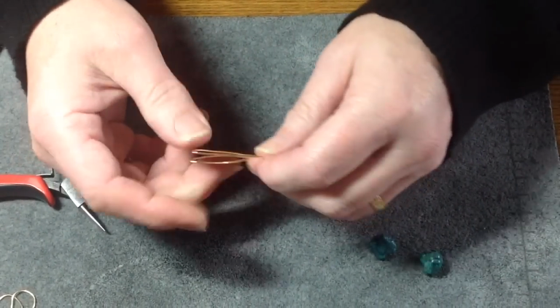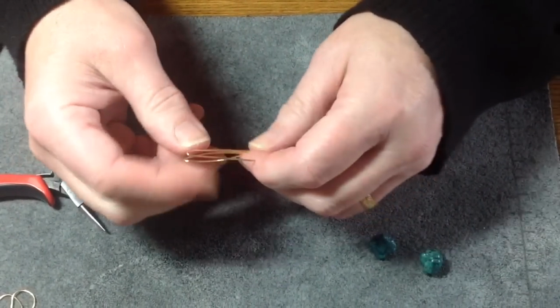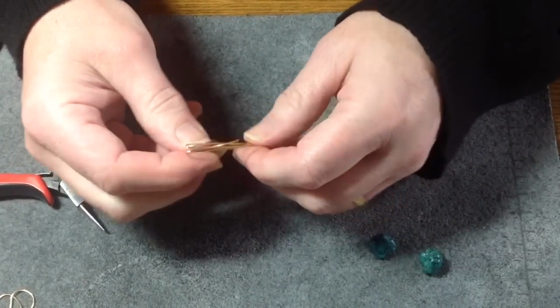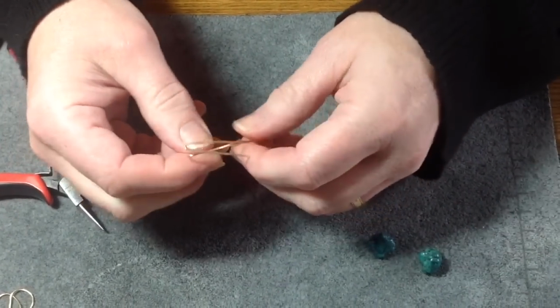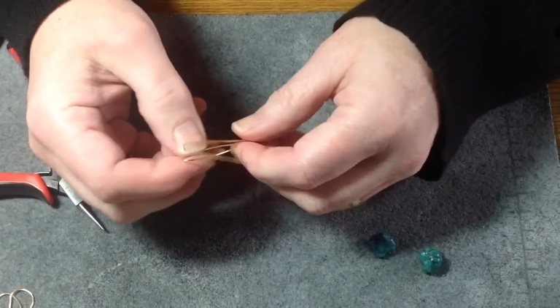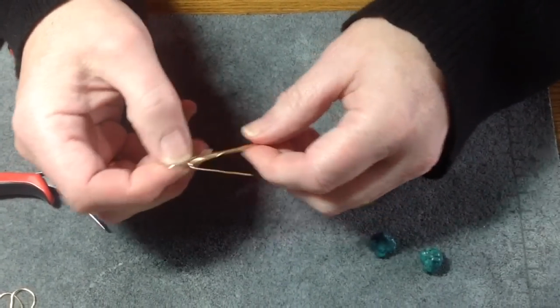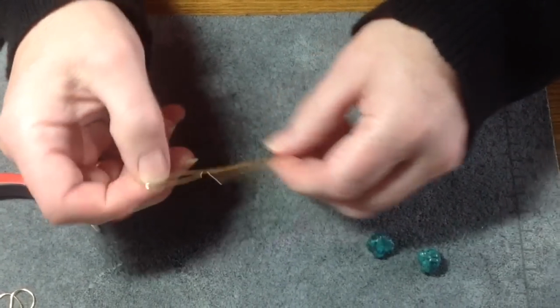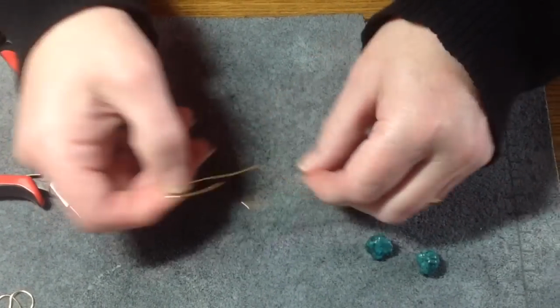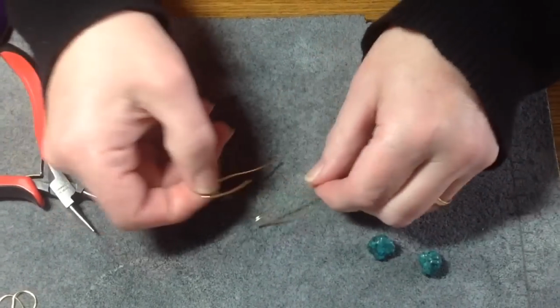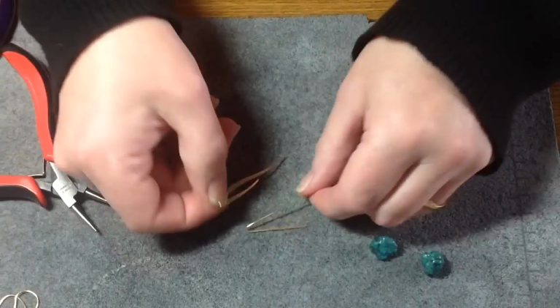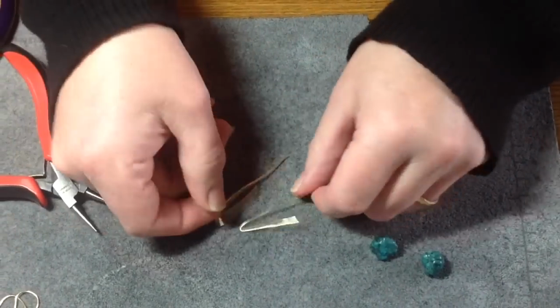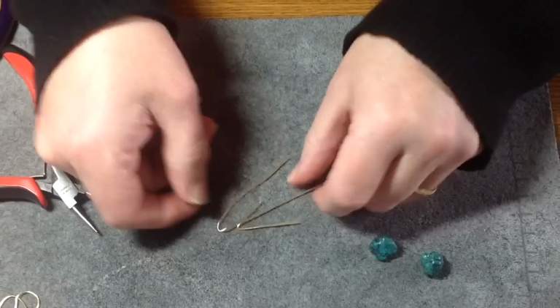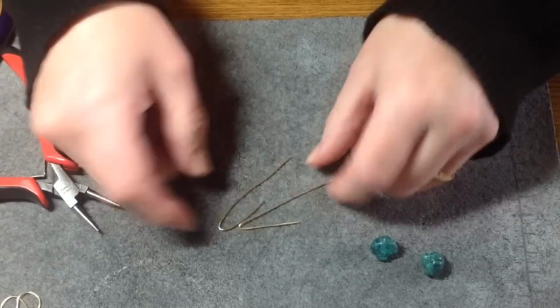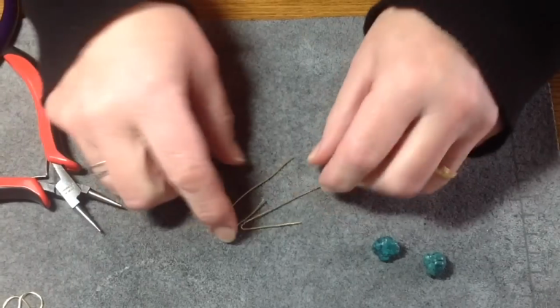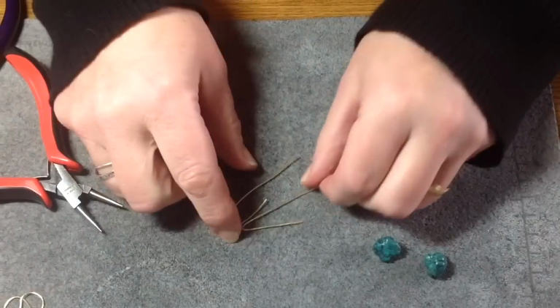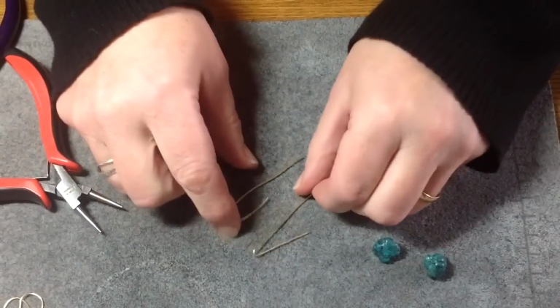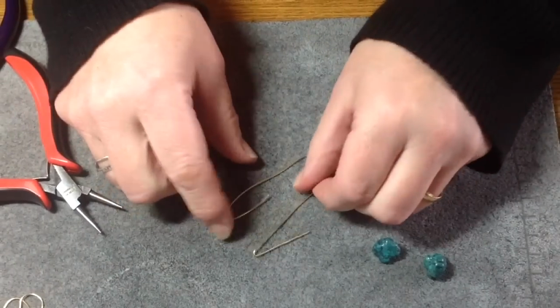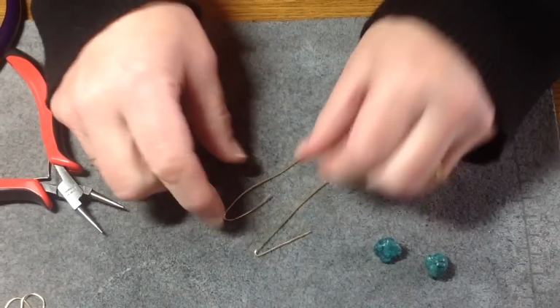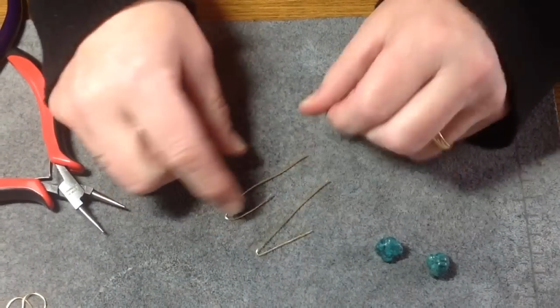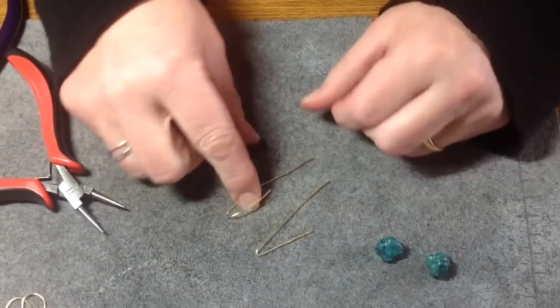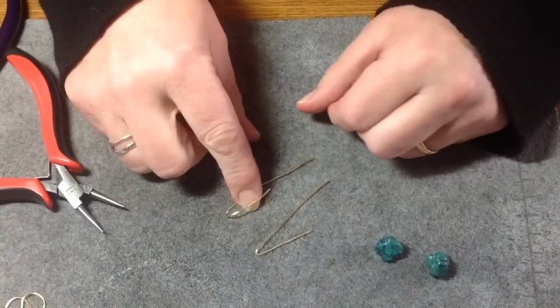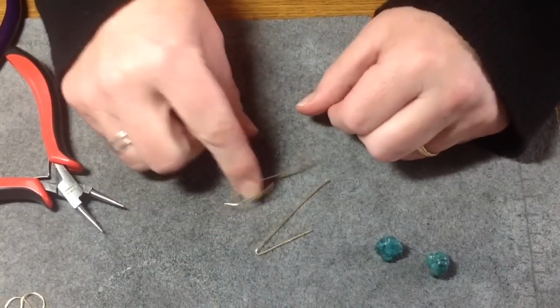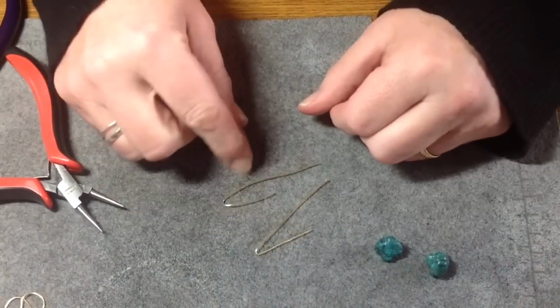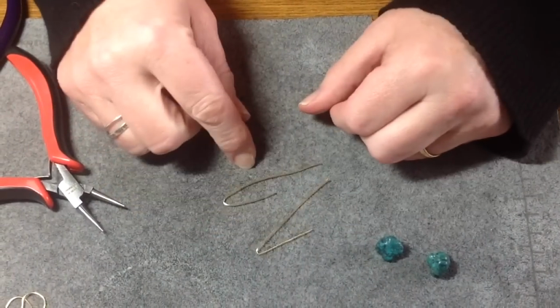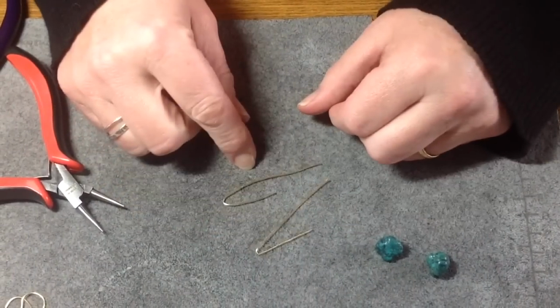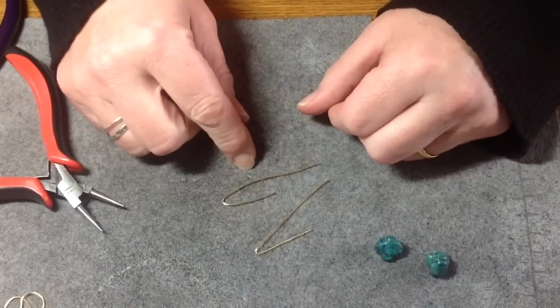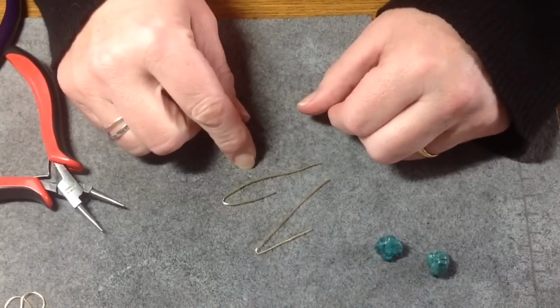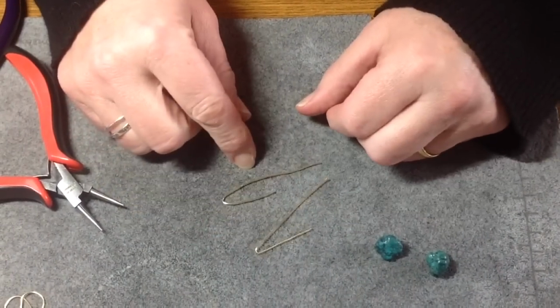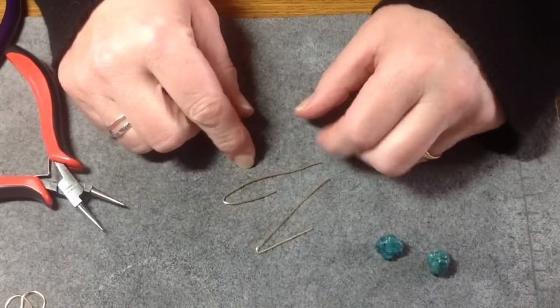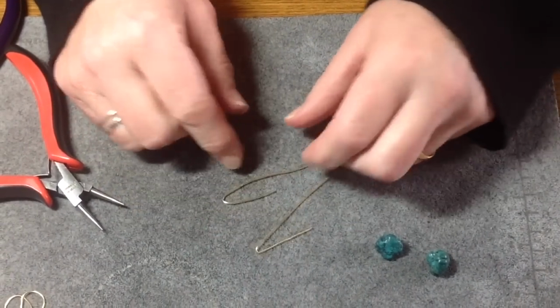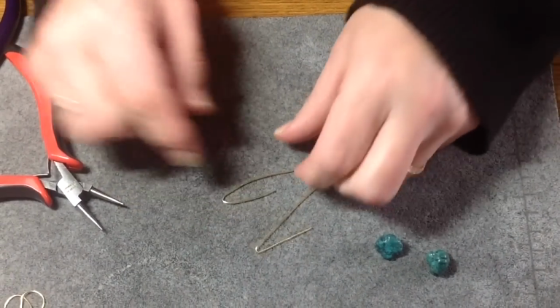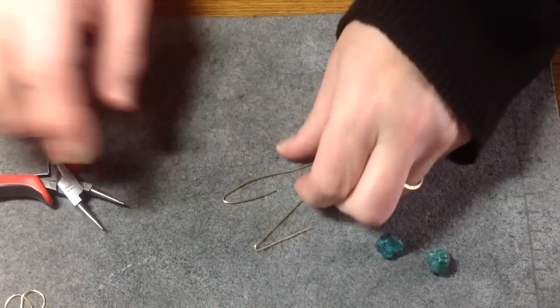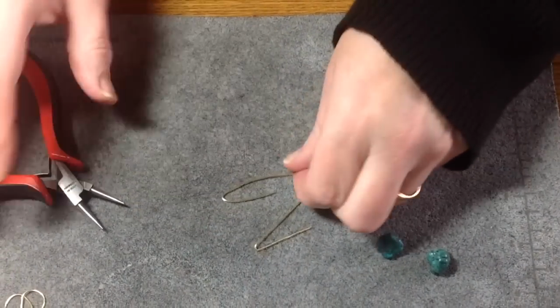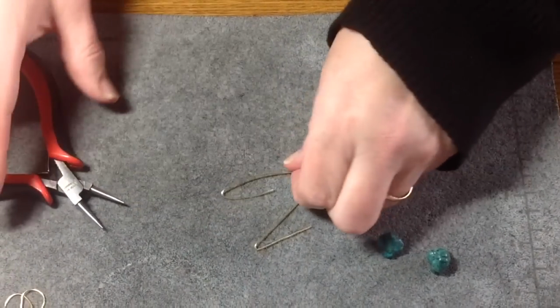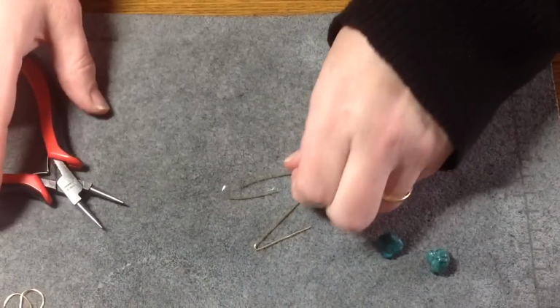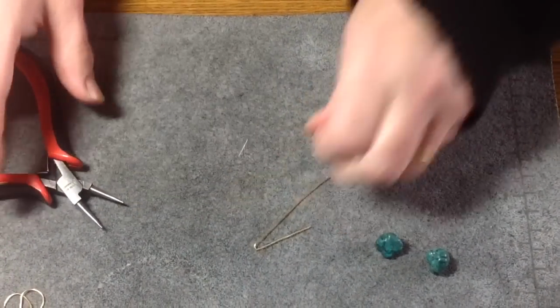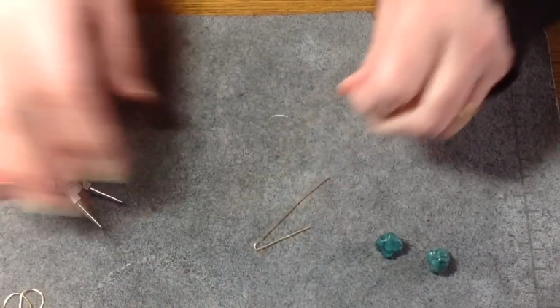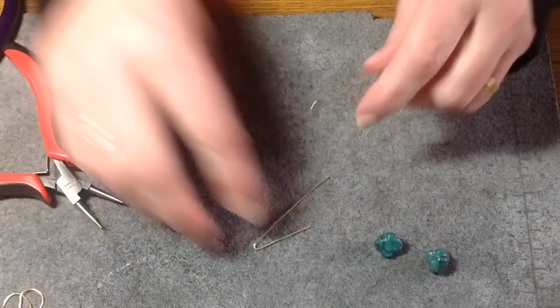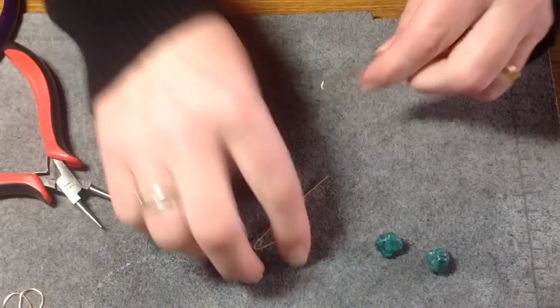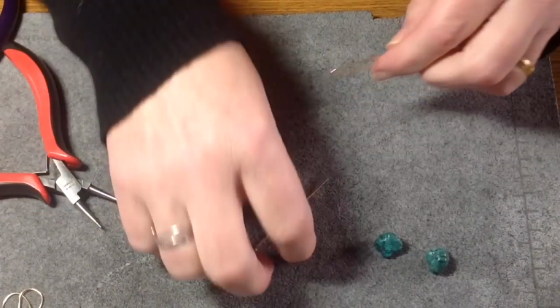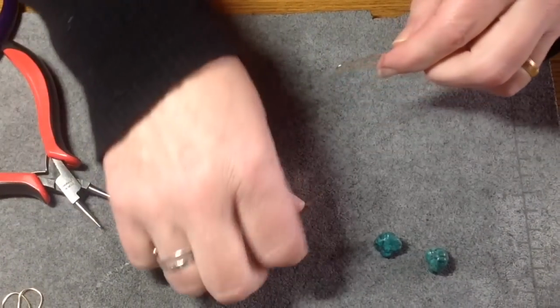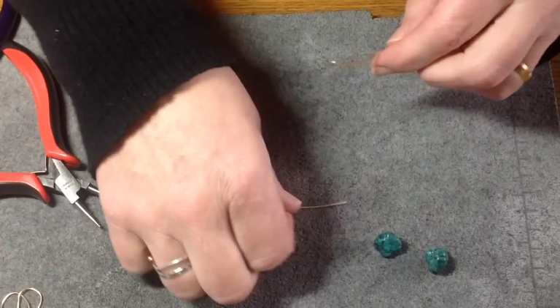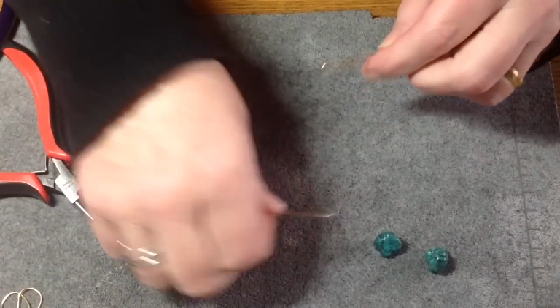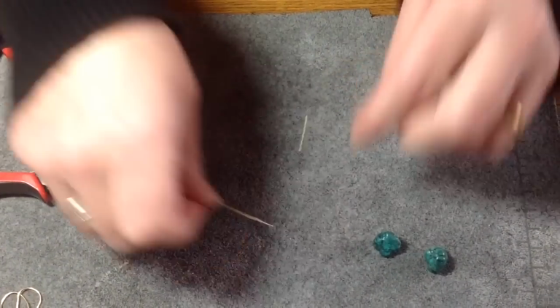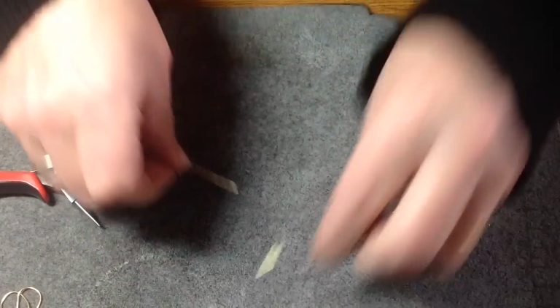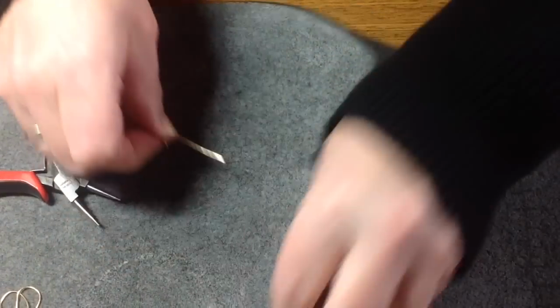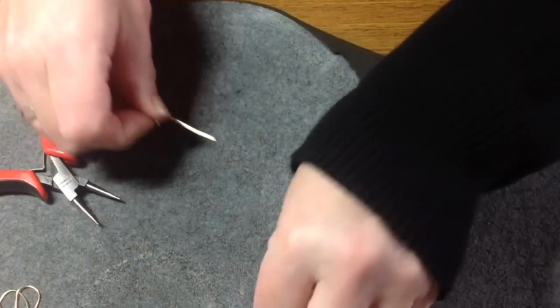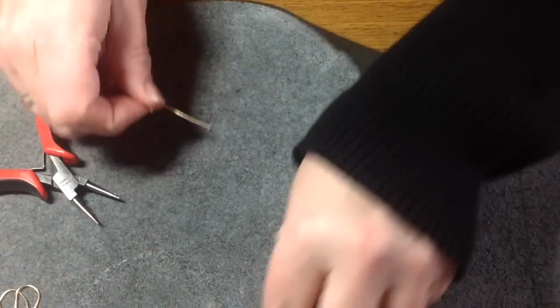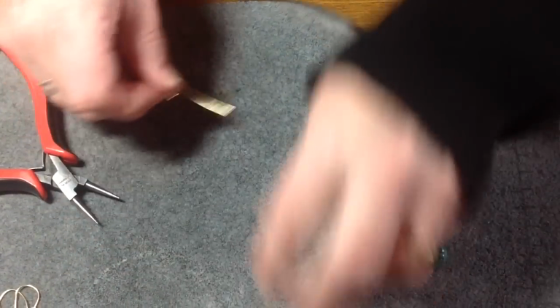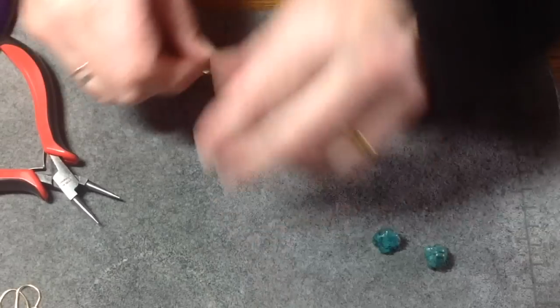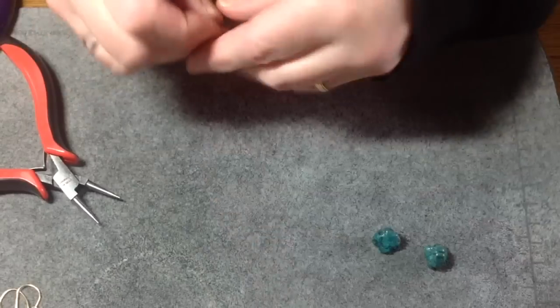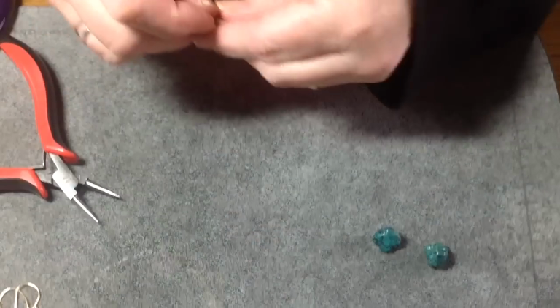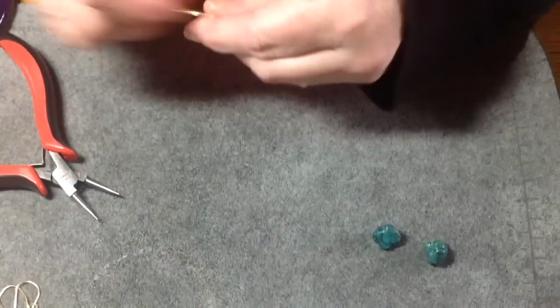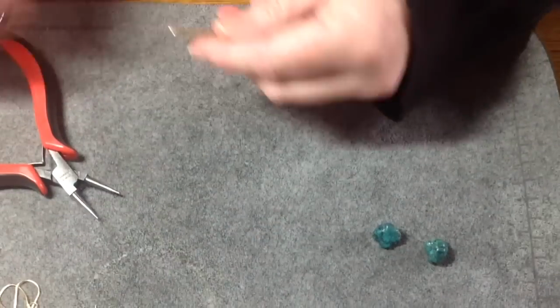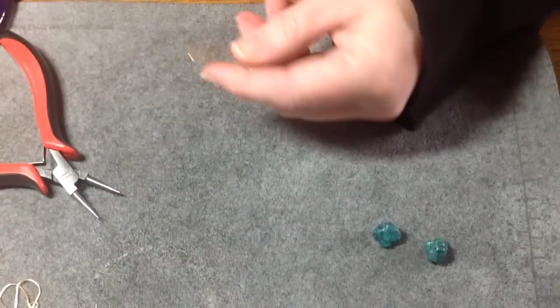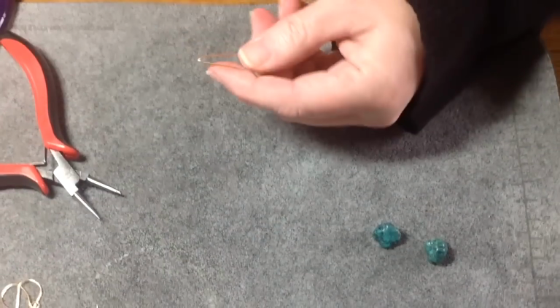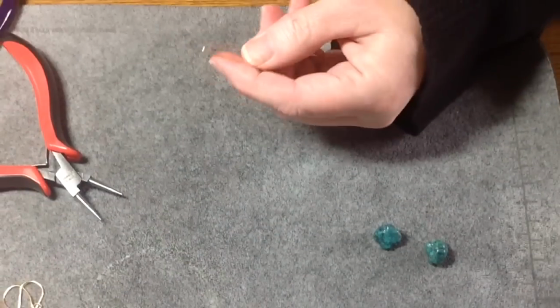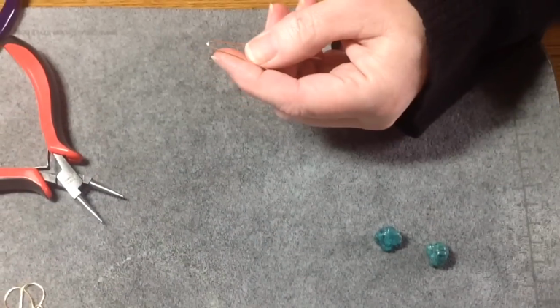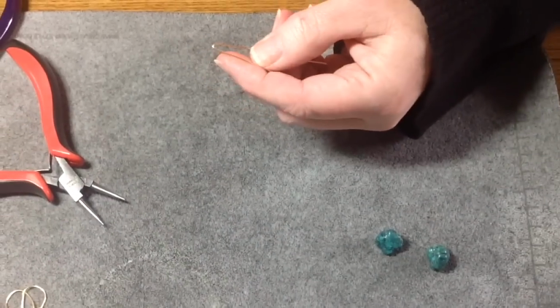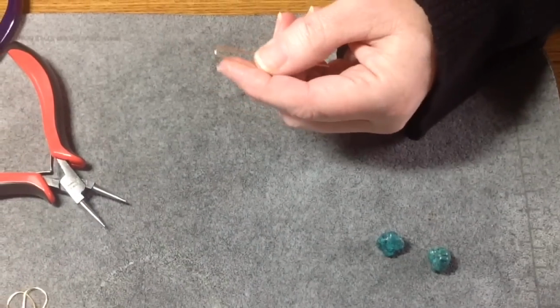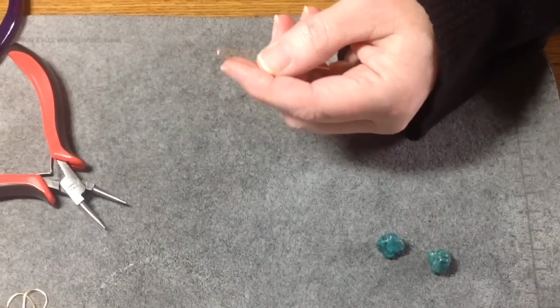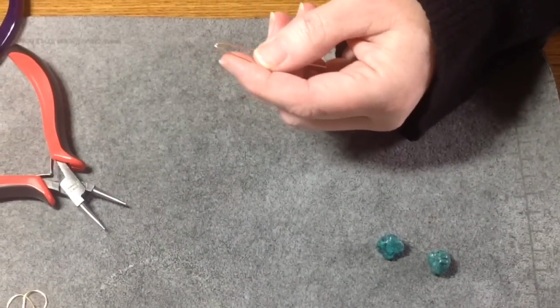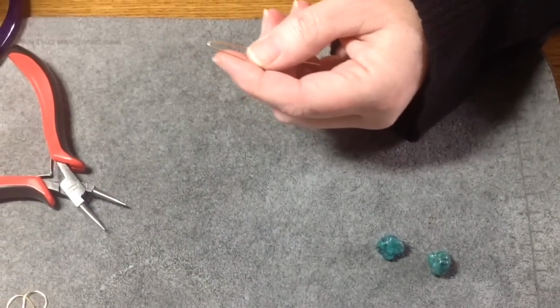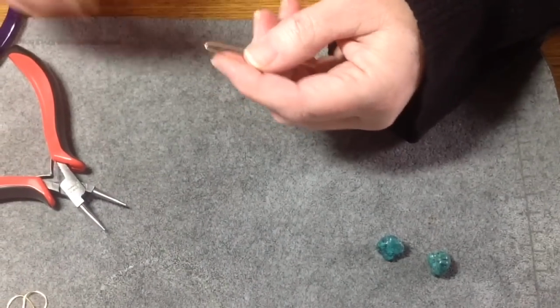You're just going to do that so that they're both exactly the same, and now that that's done, you're just going to take one.